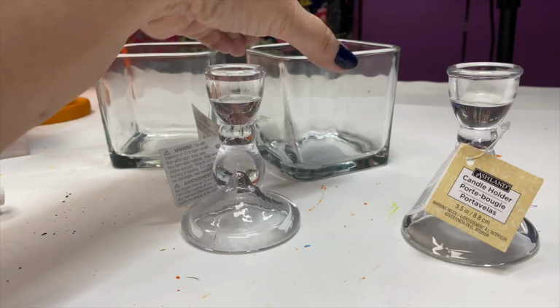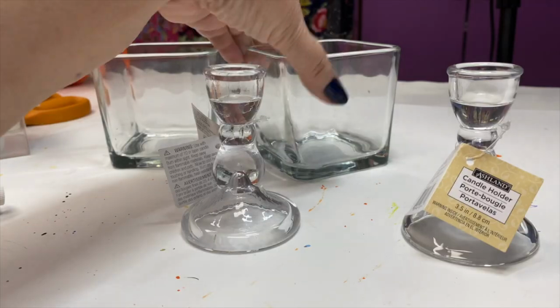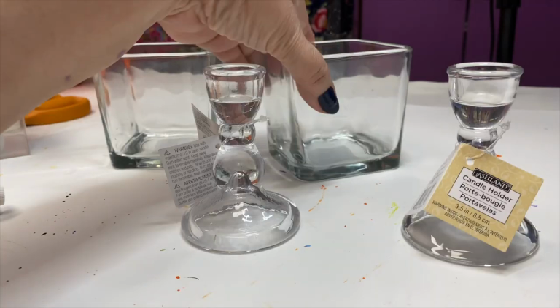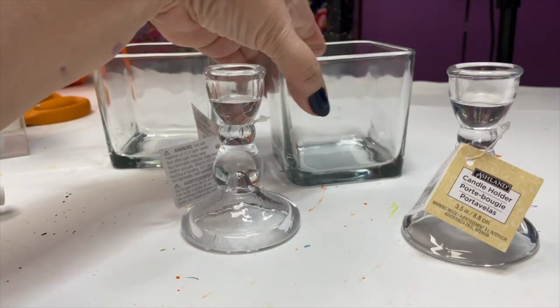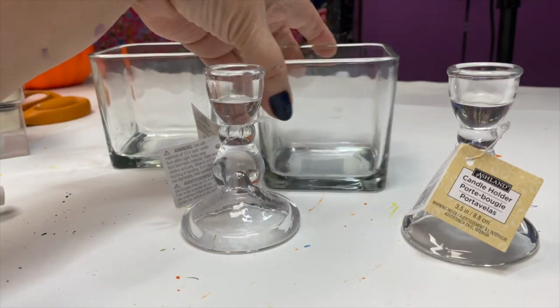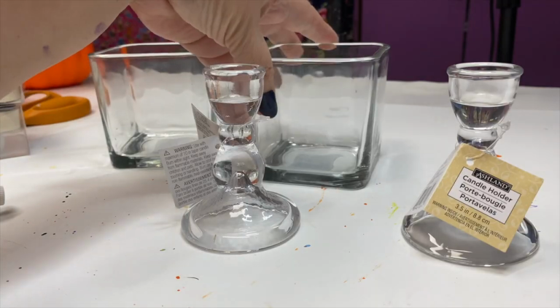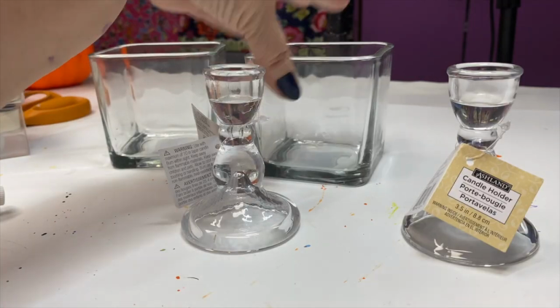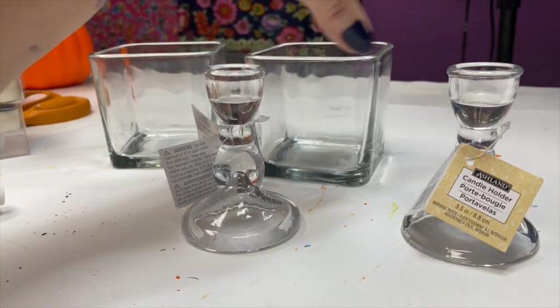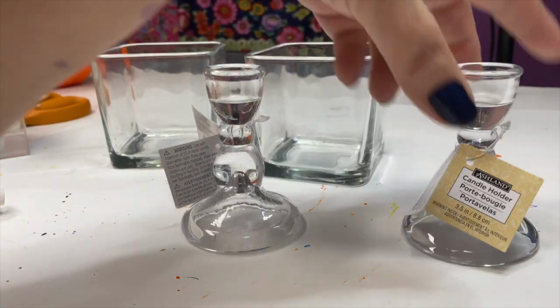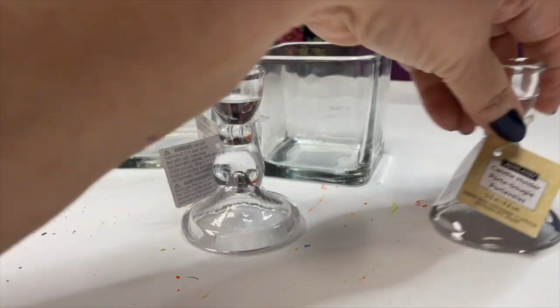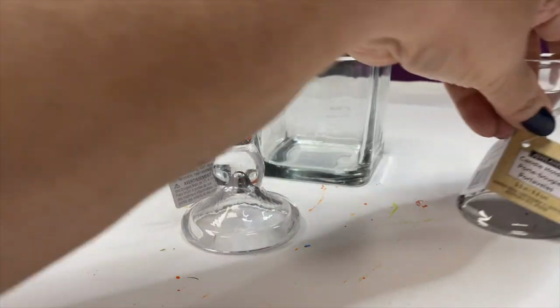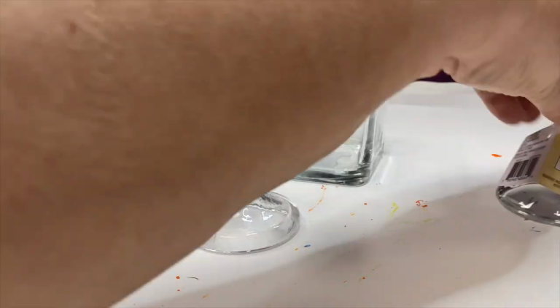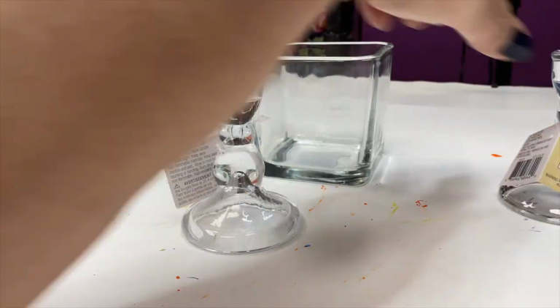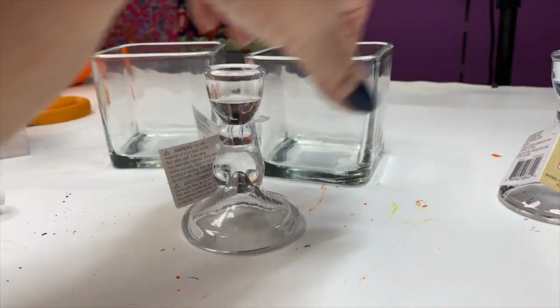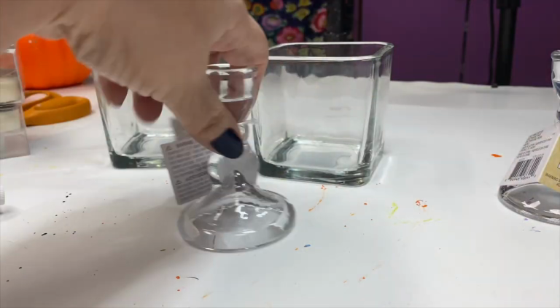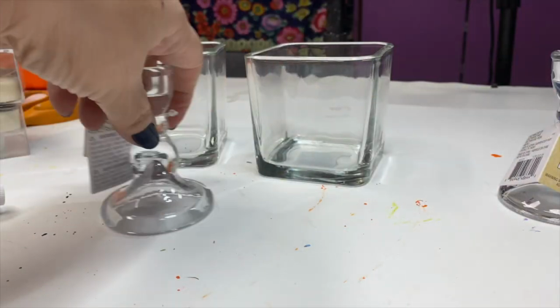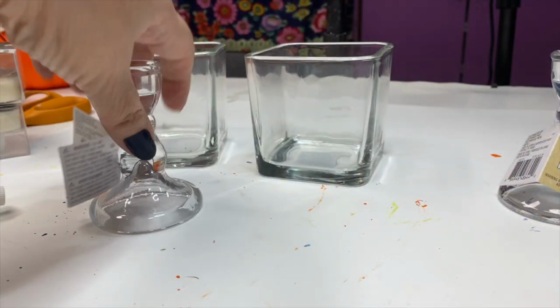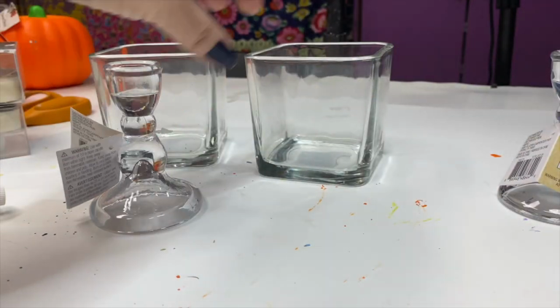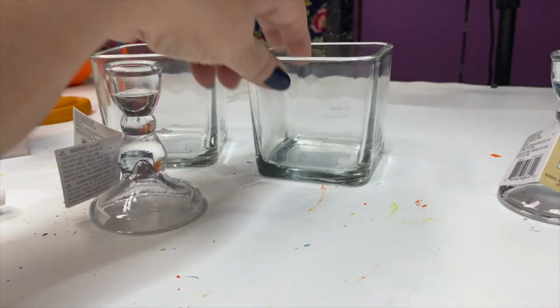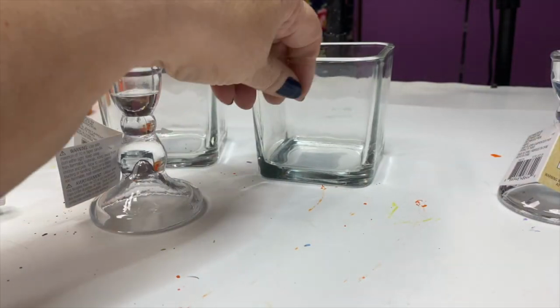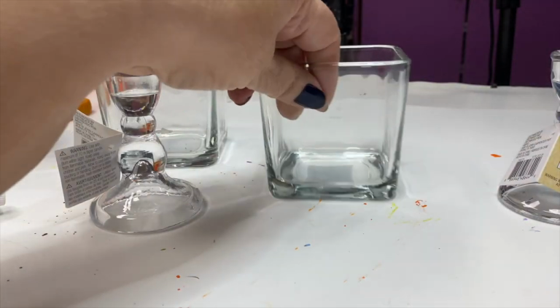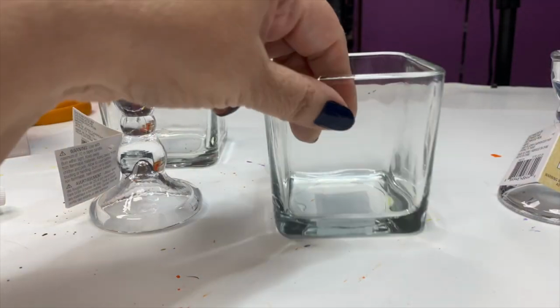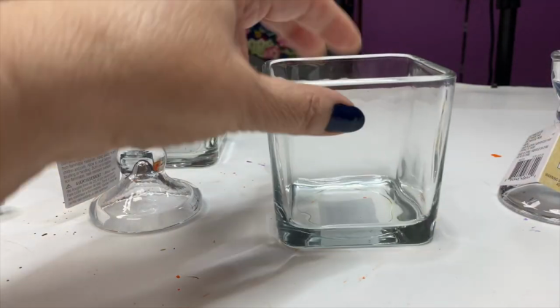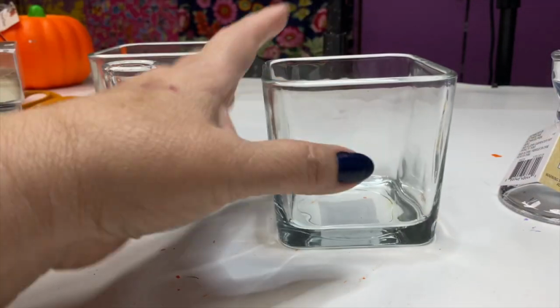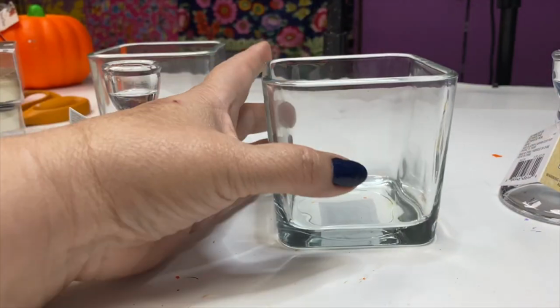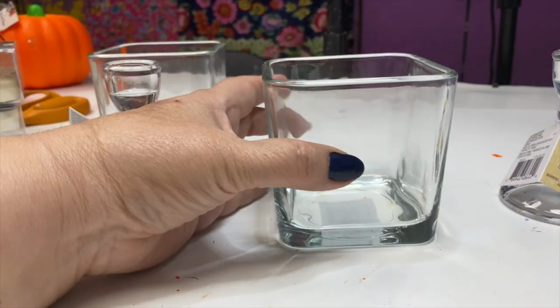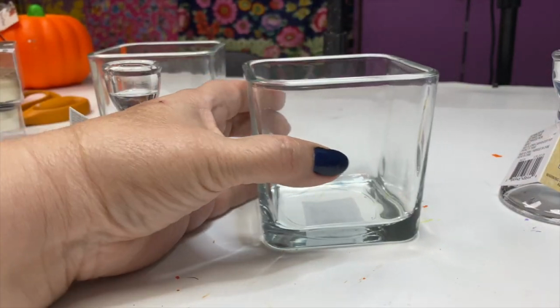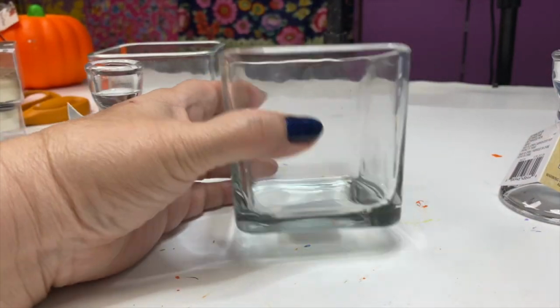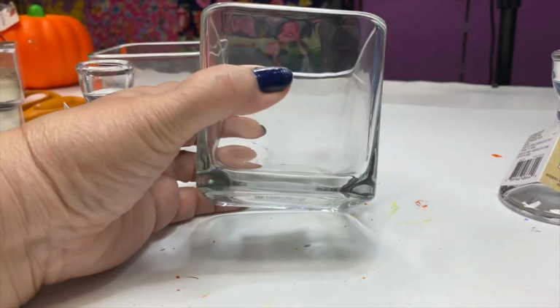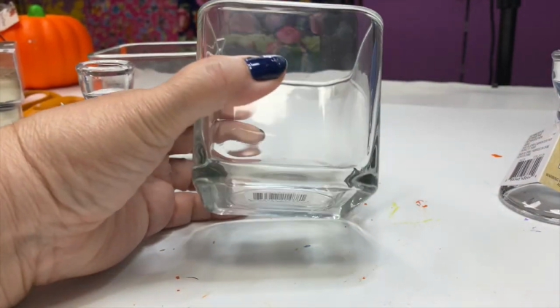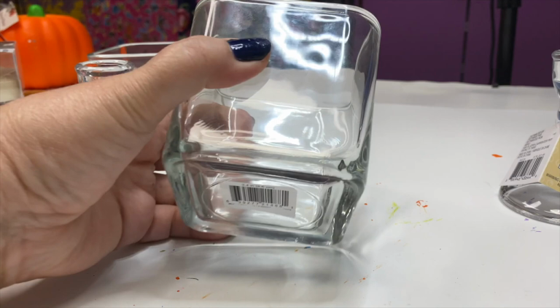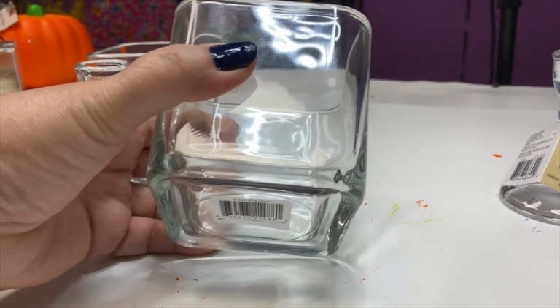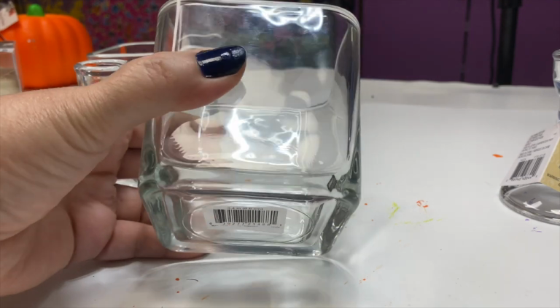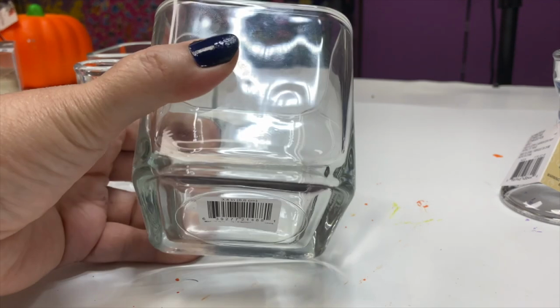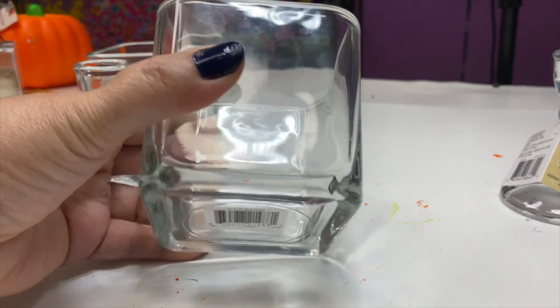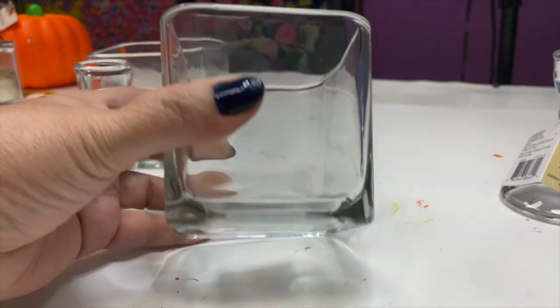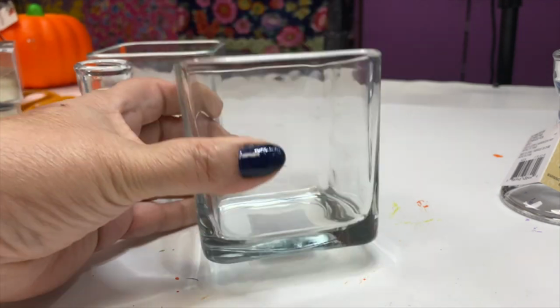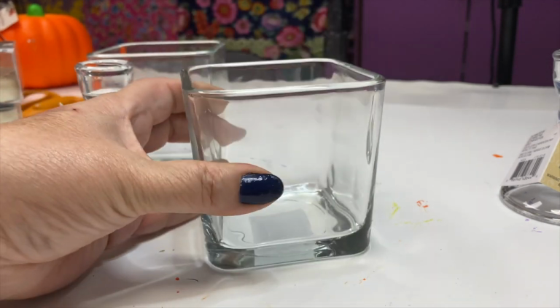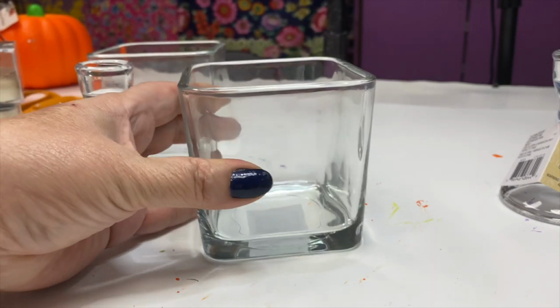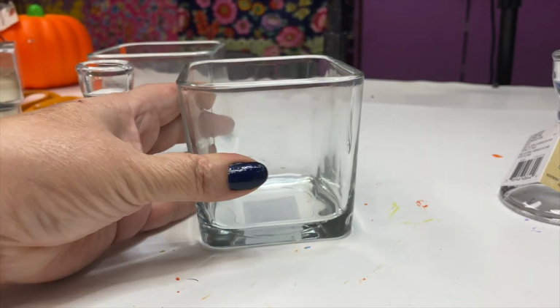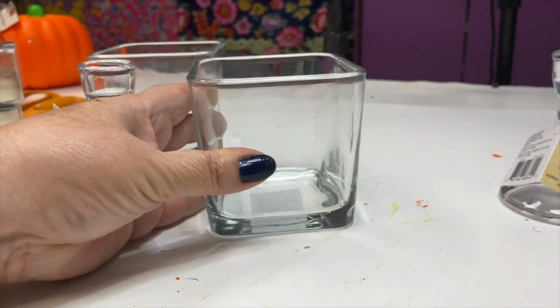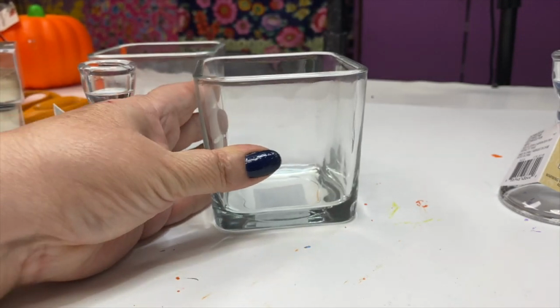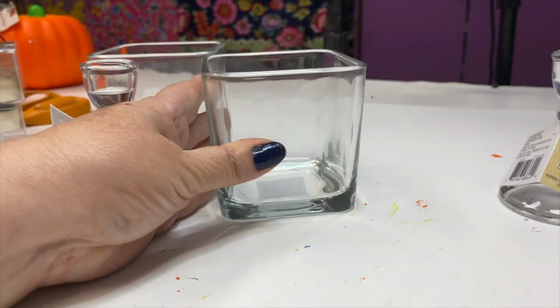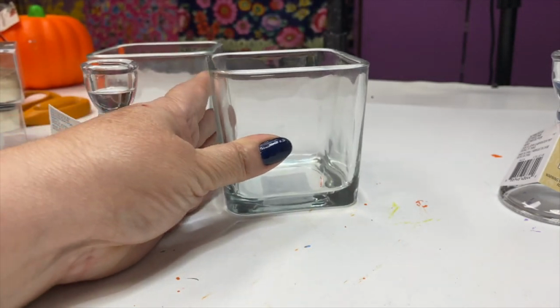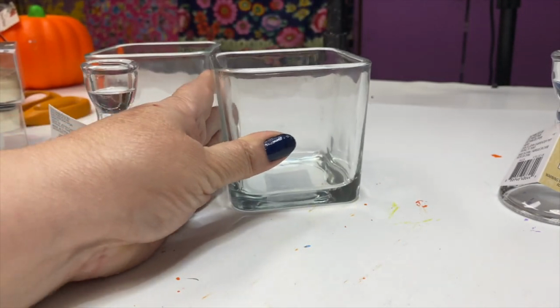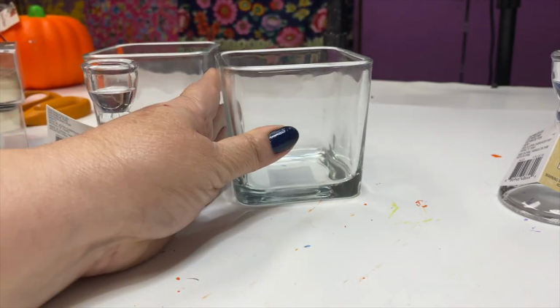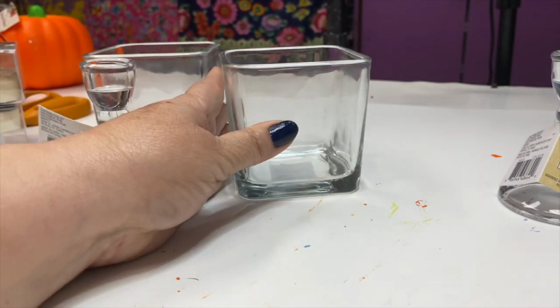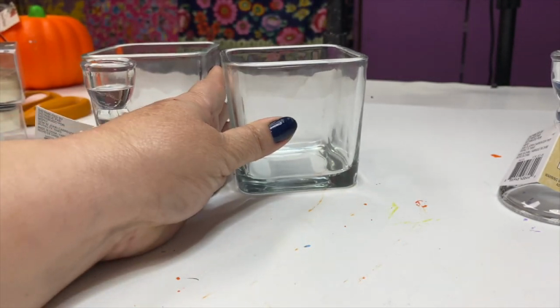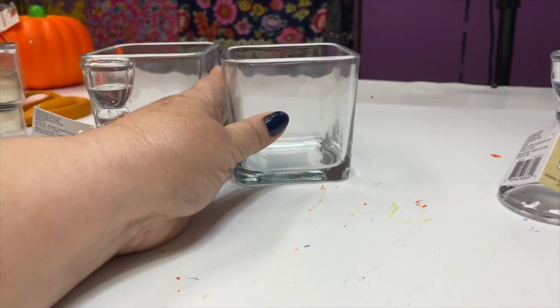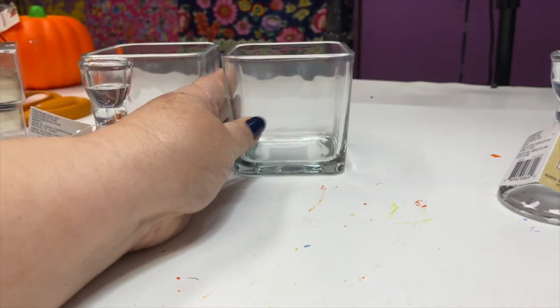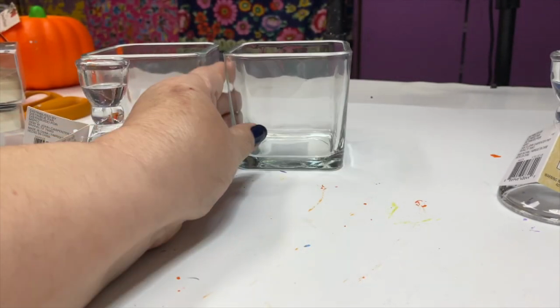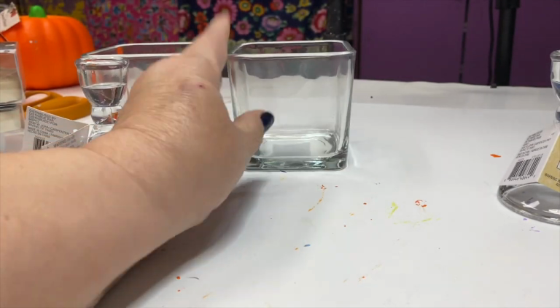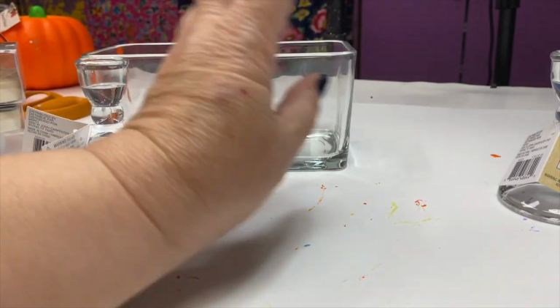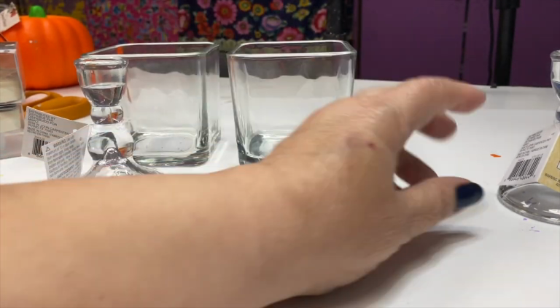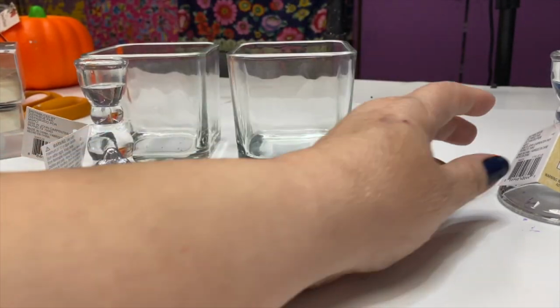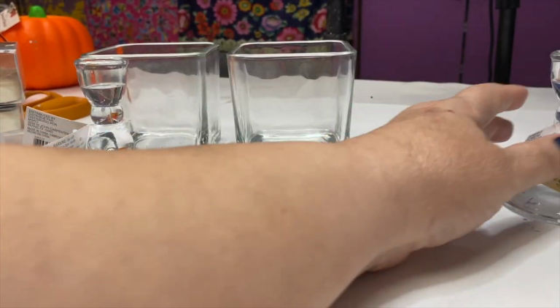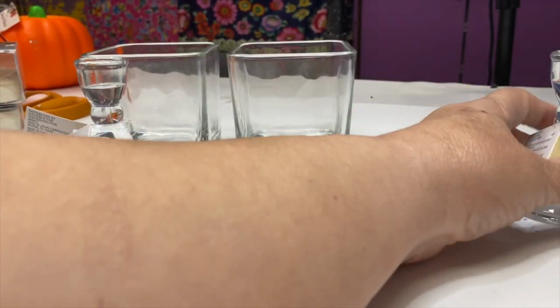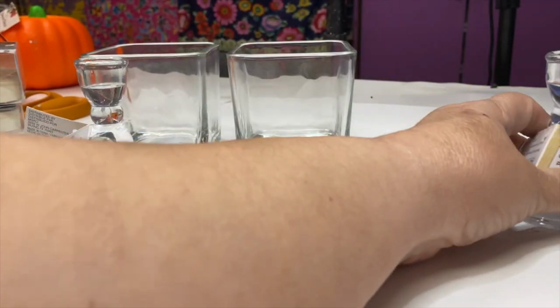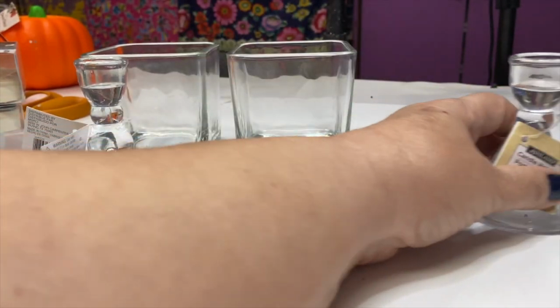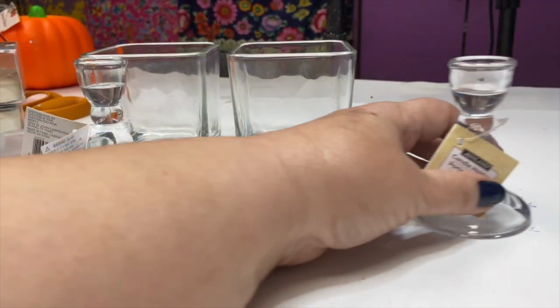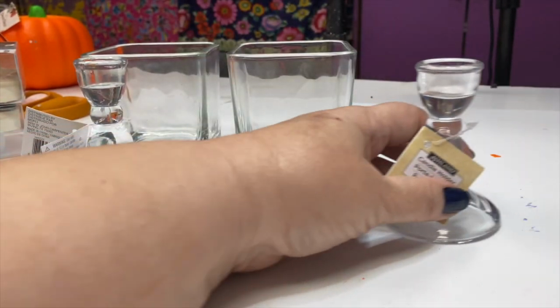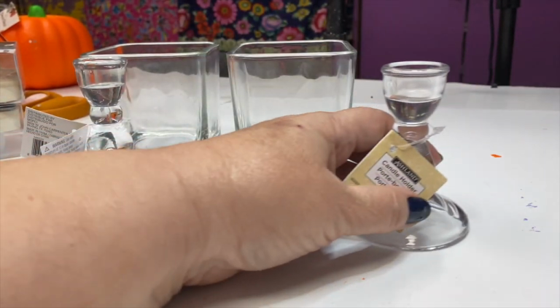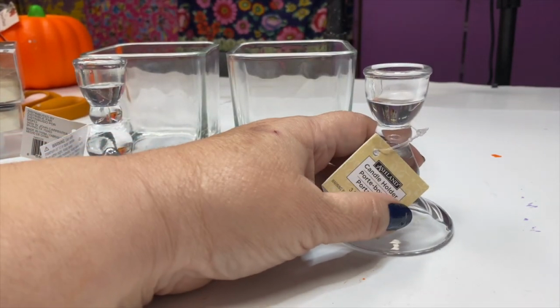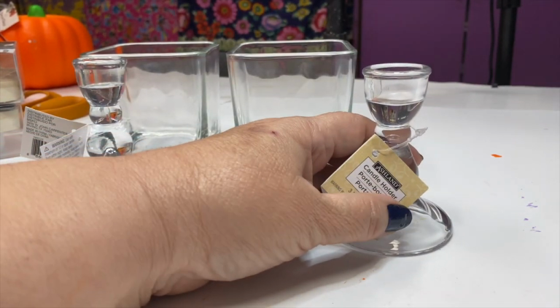I started off with these candle jars that I bought at Dollar Tree and then I found the candlesticks at Michael's.